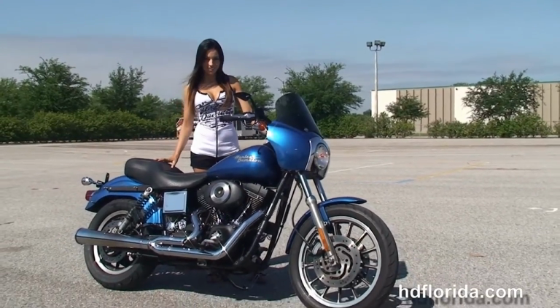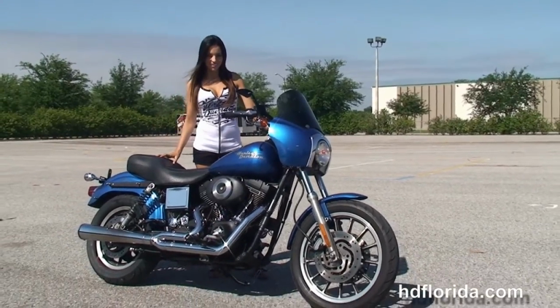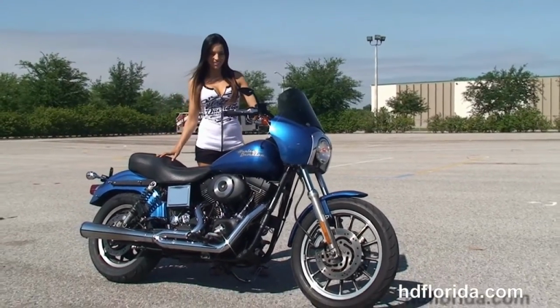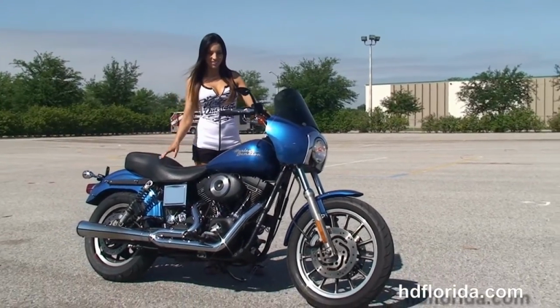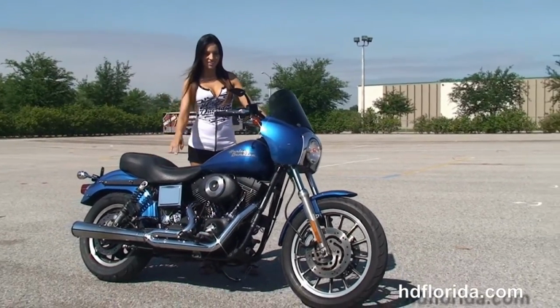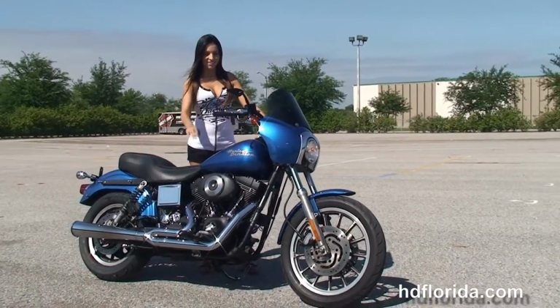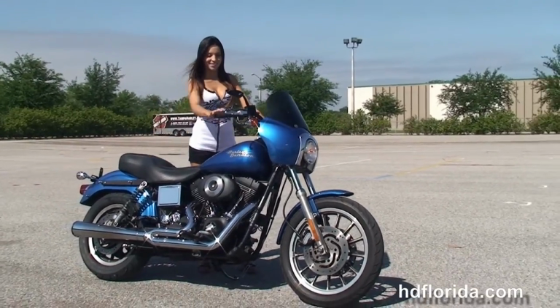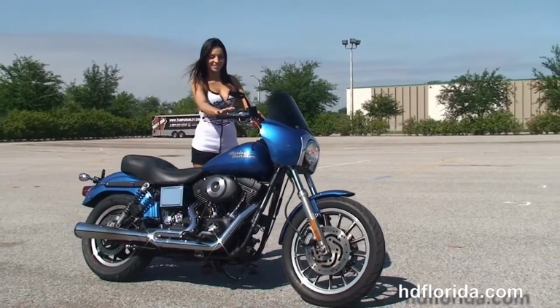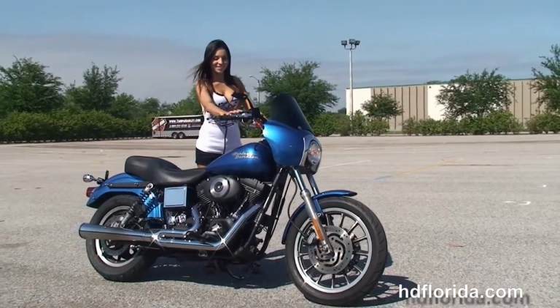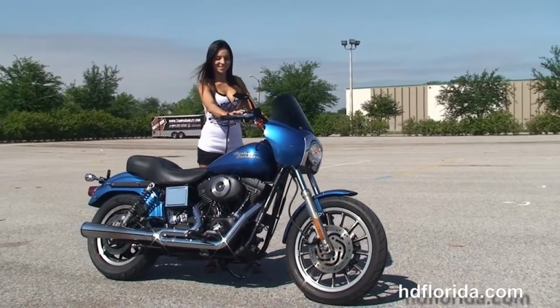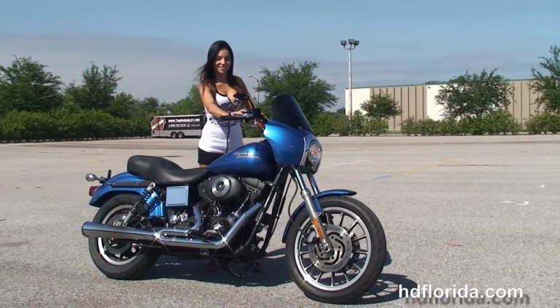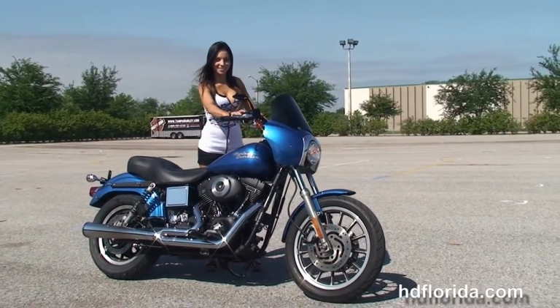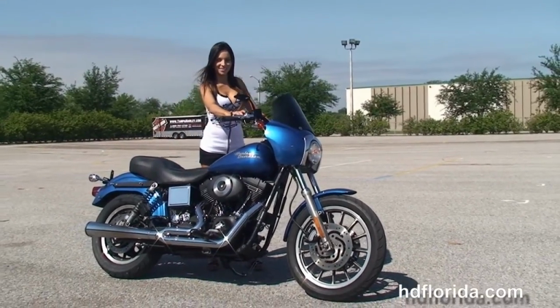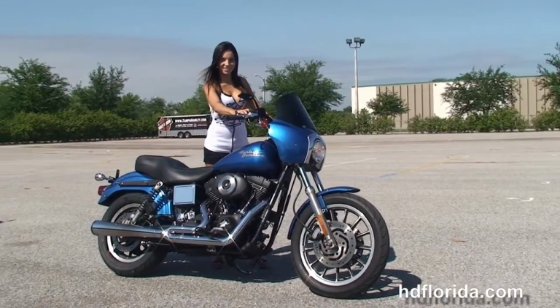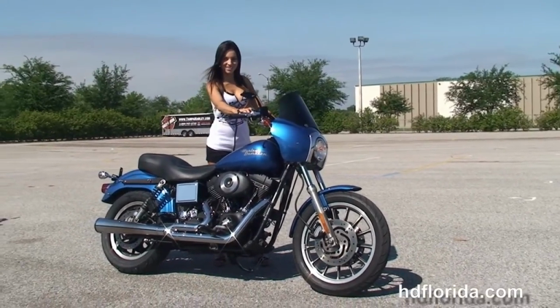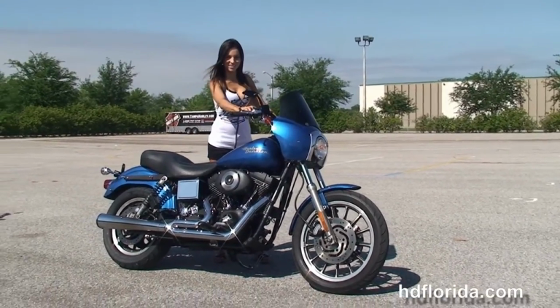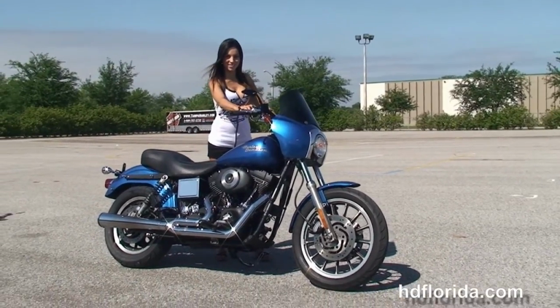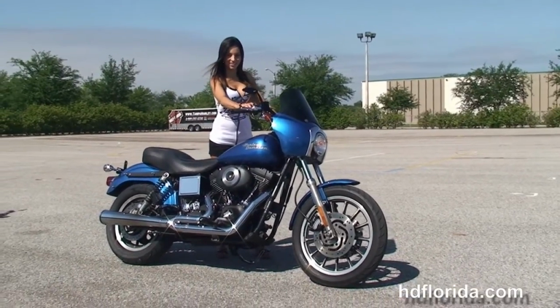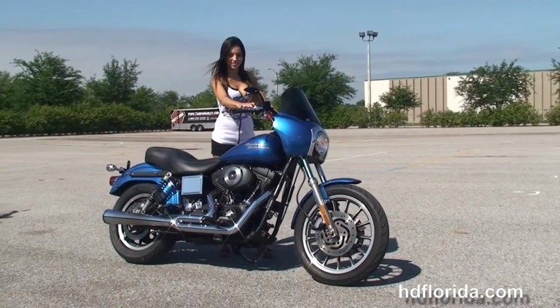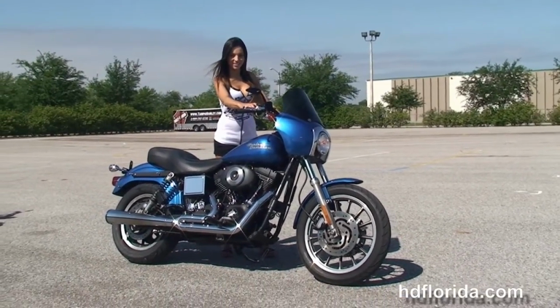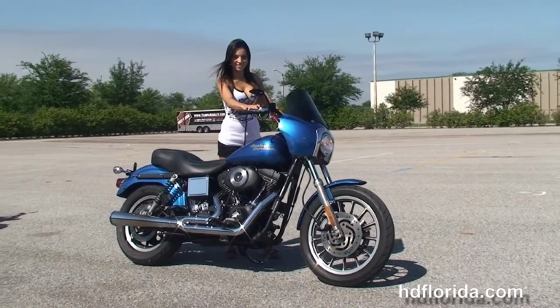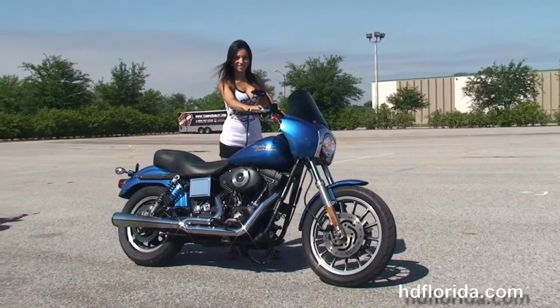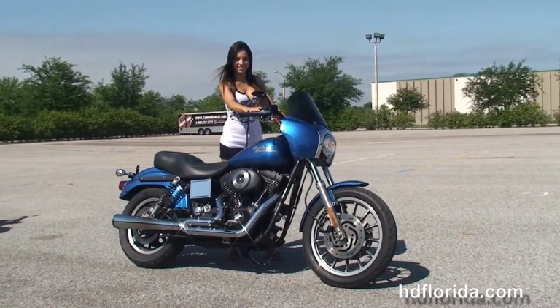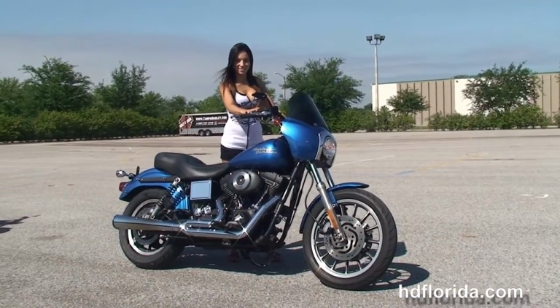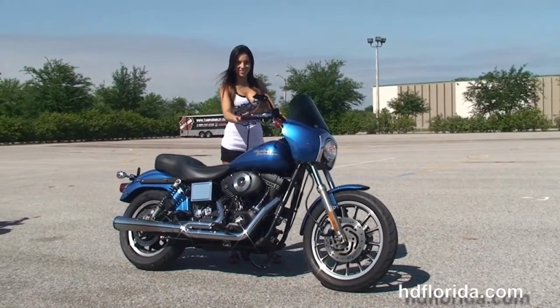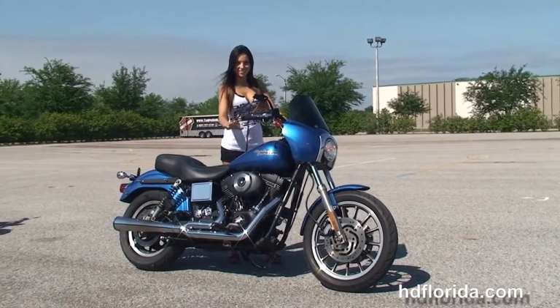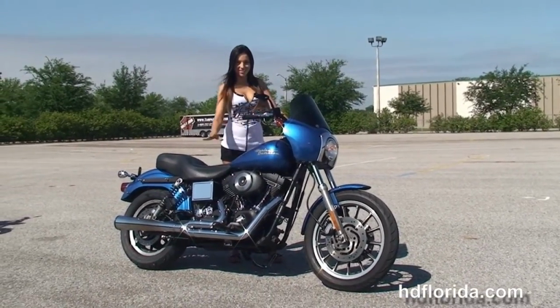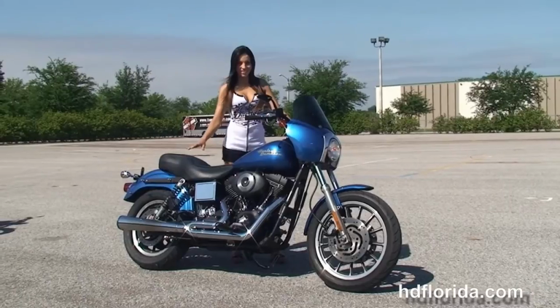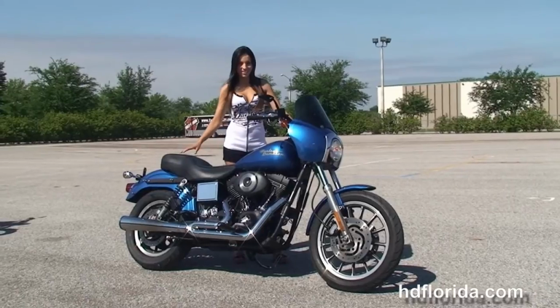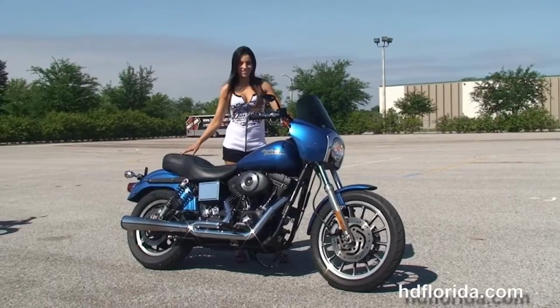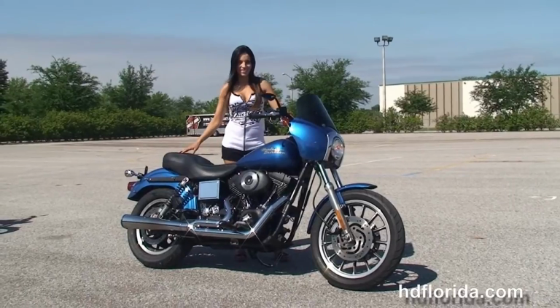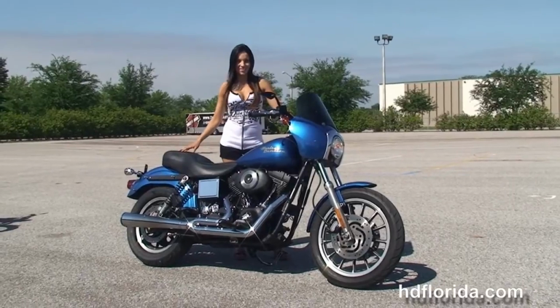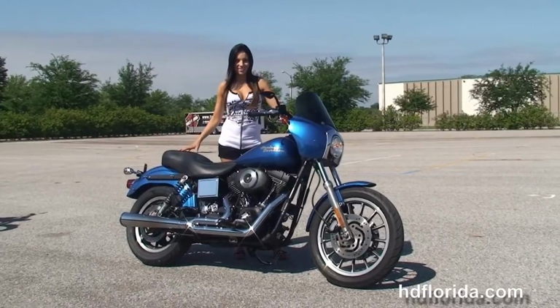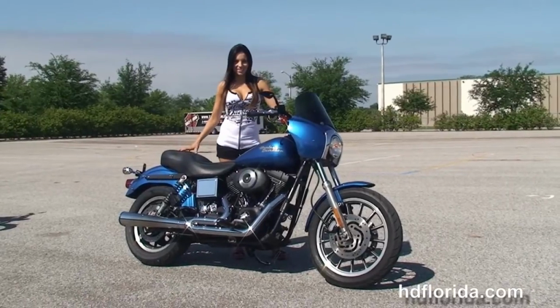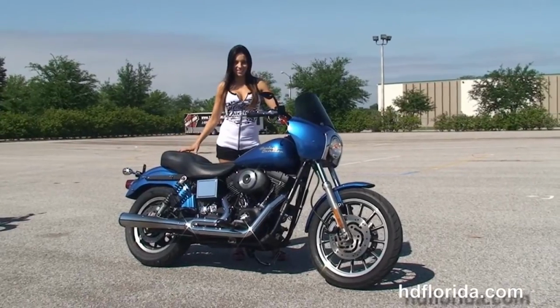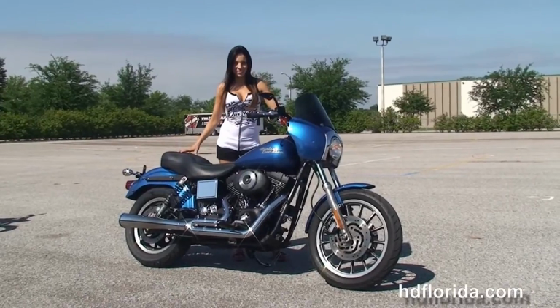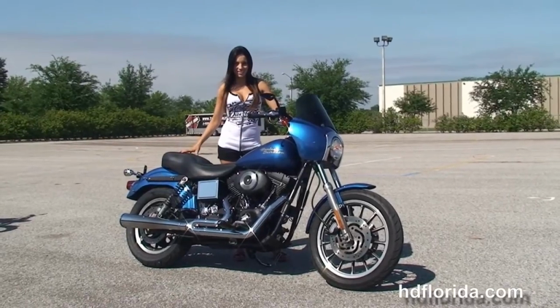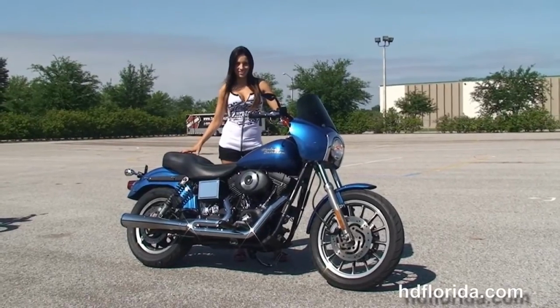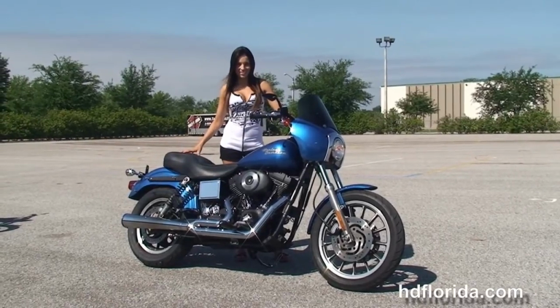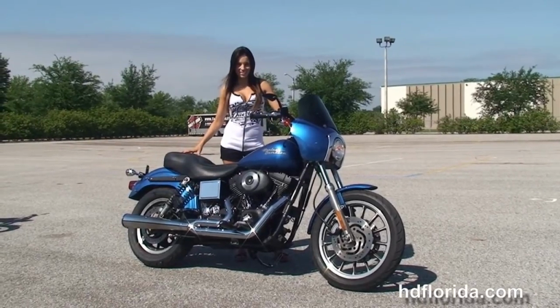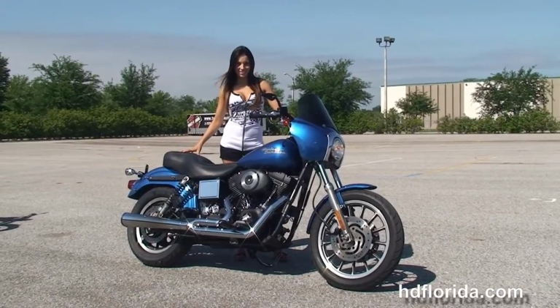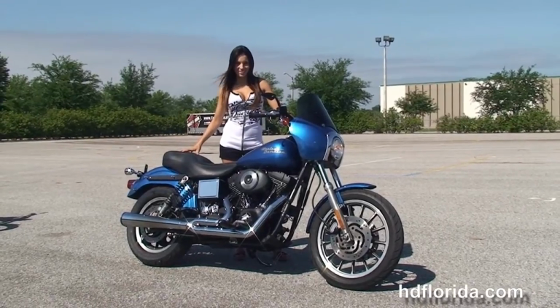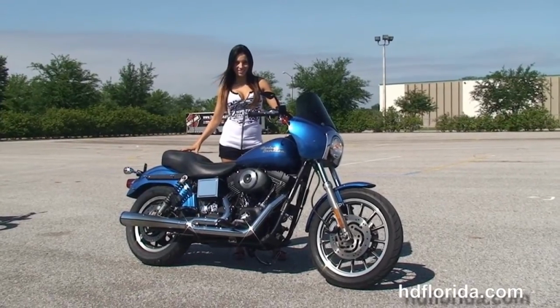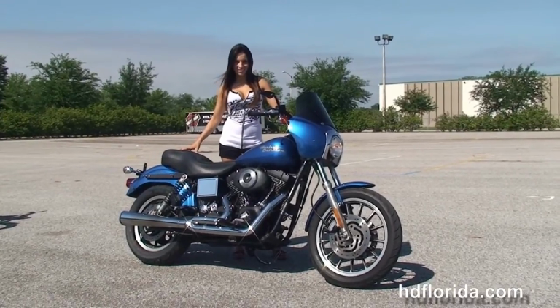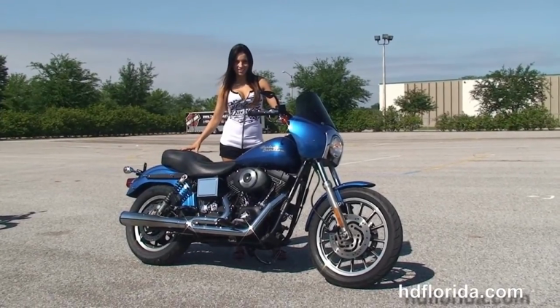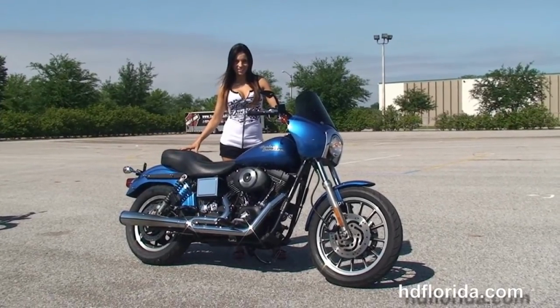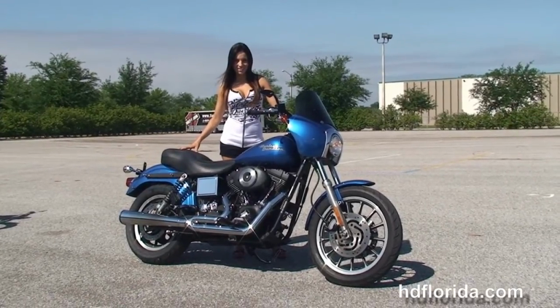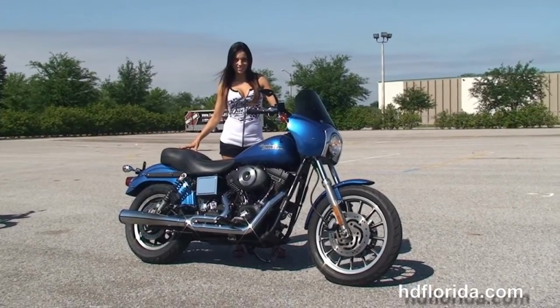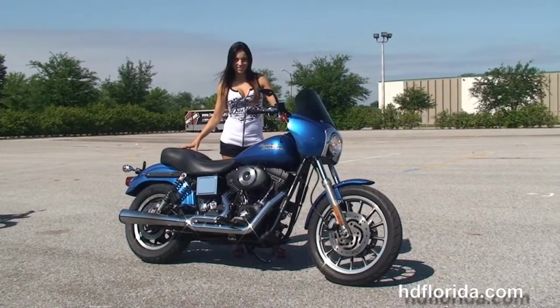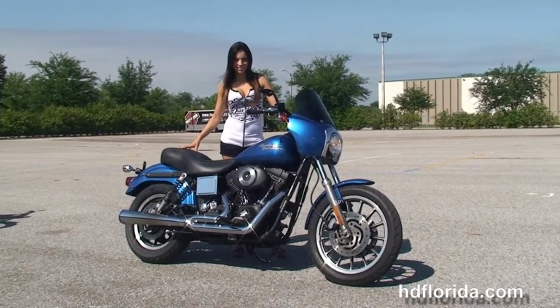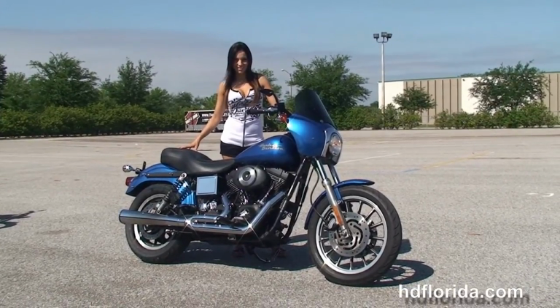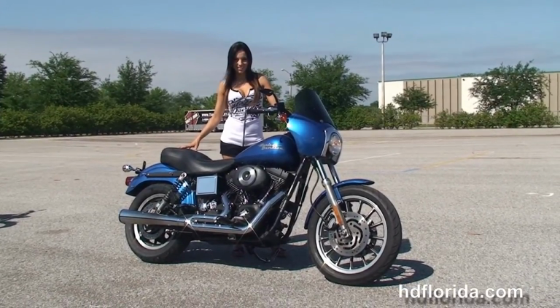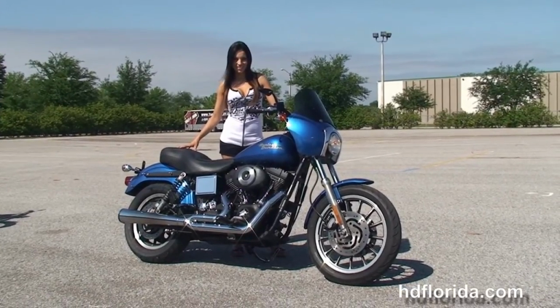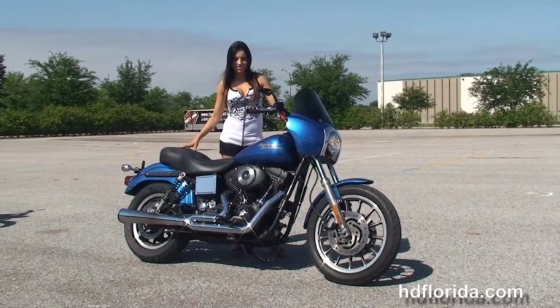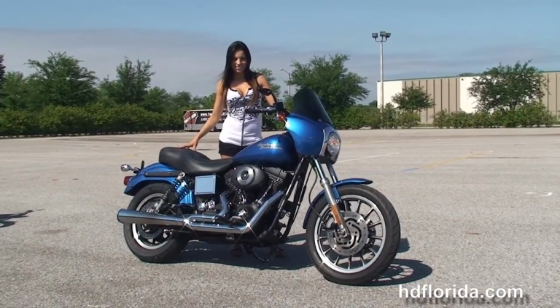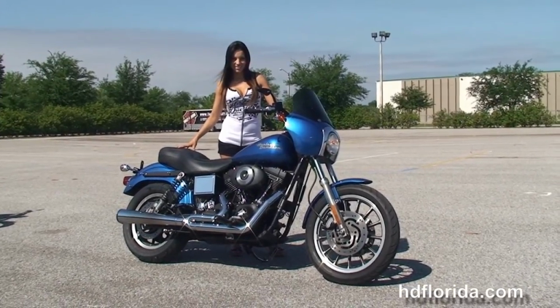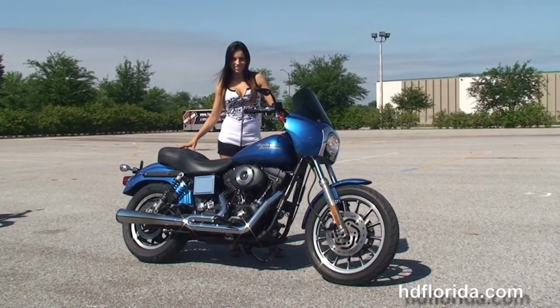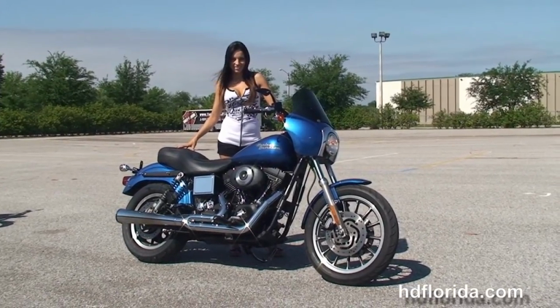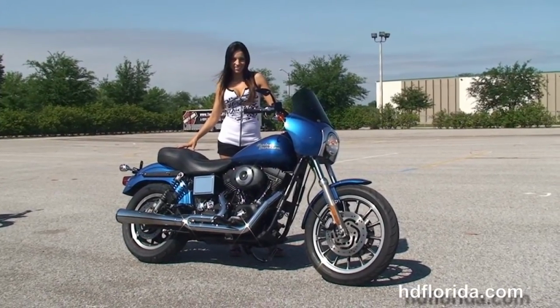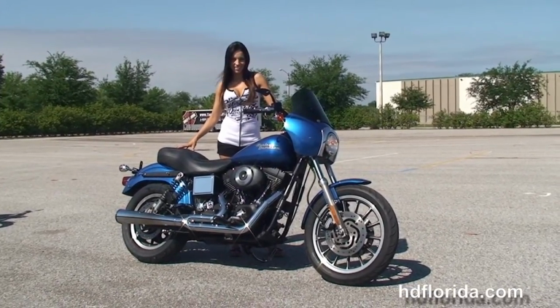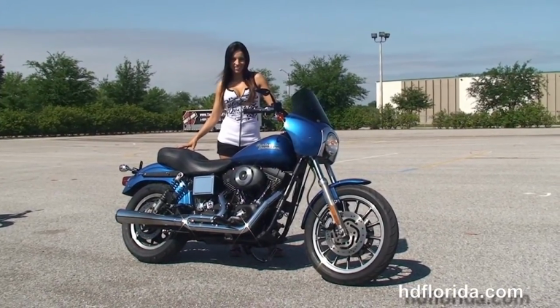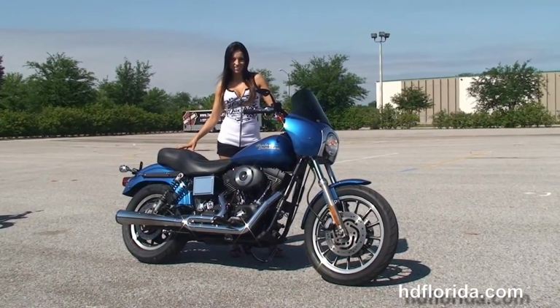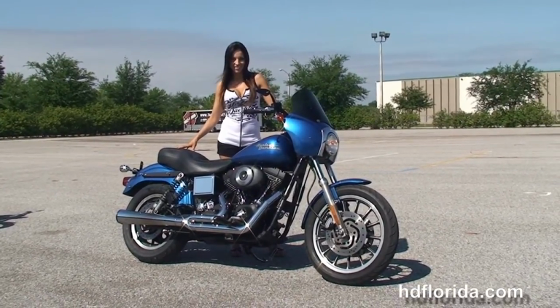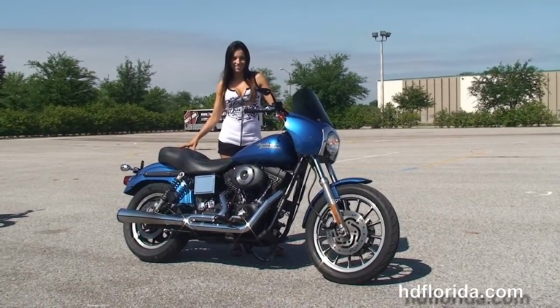Stevie's gonna crank this bike up for us real quick. Here at the world famous Harley-Davidson of Brandon, all our bikes are fully serviced and safety inspected.